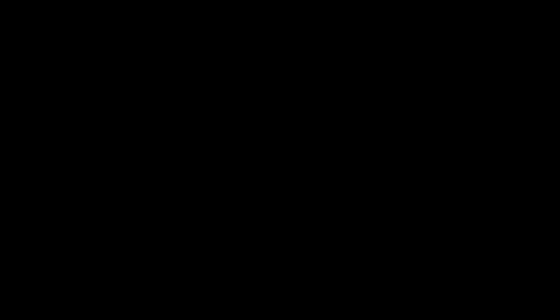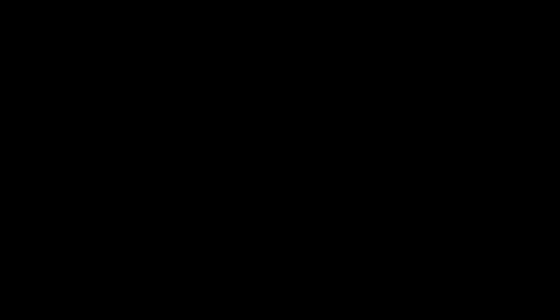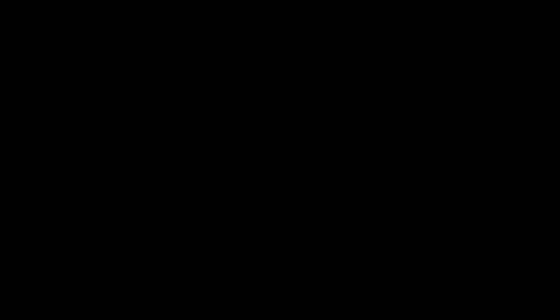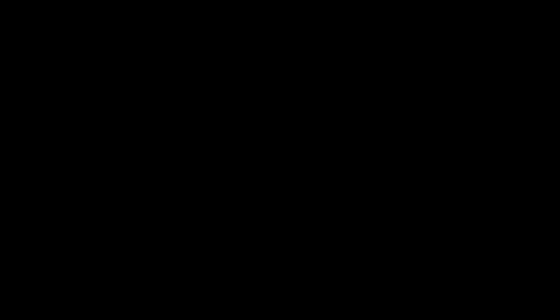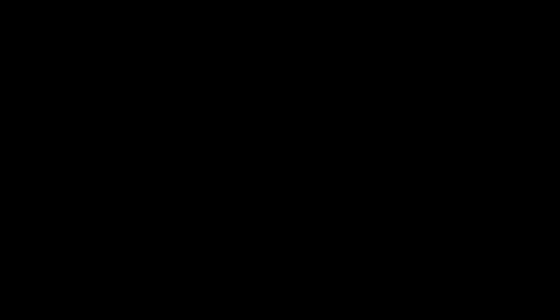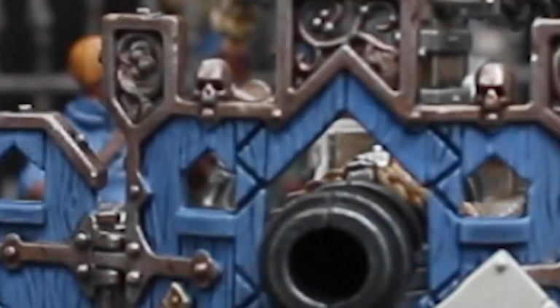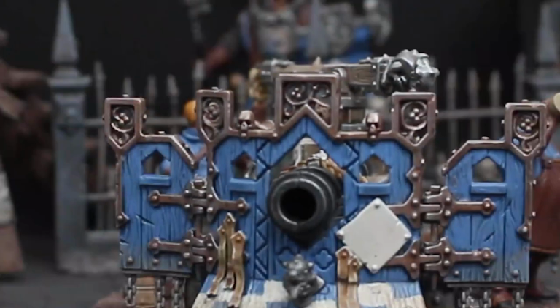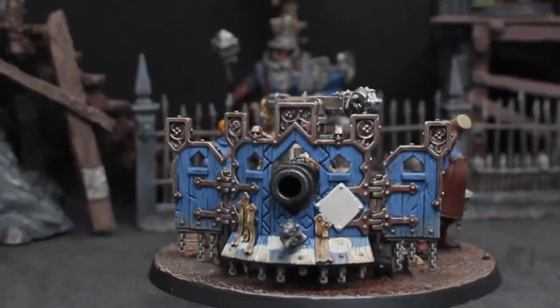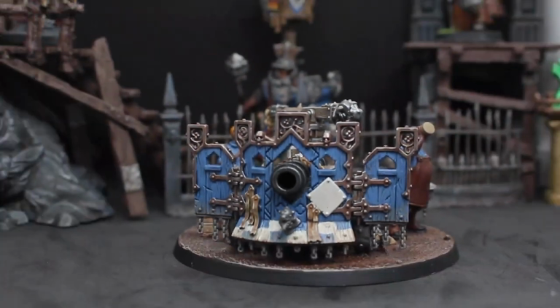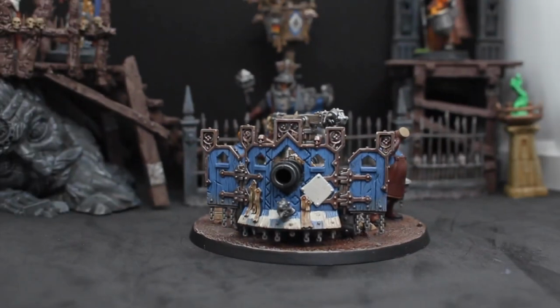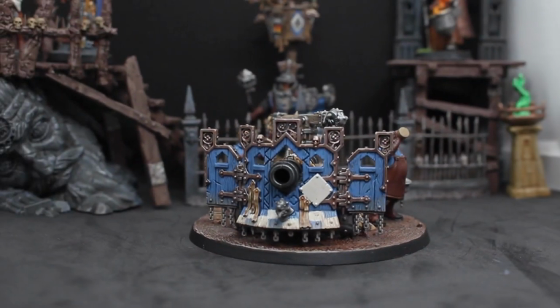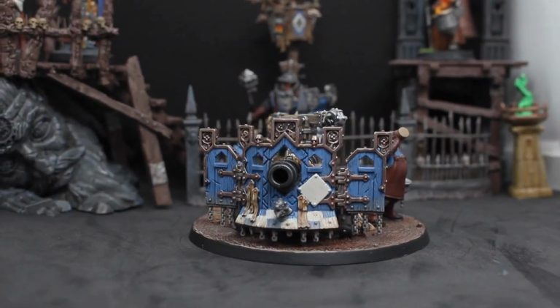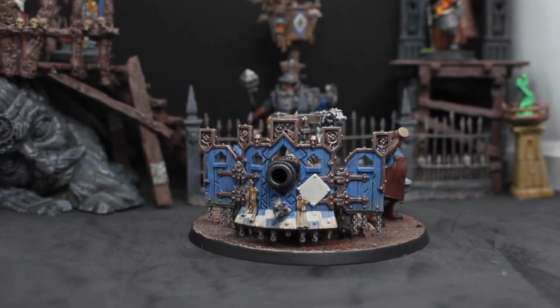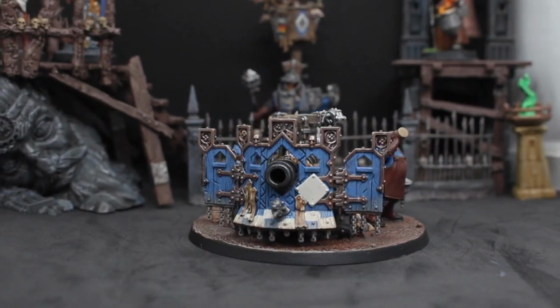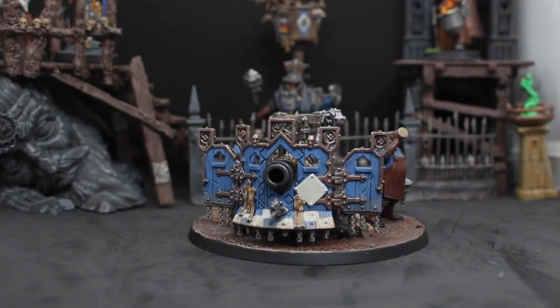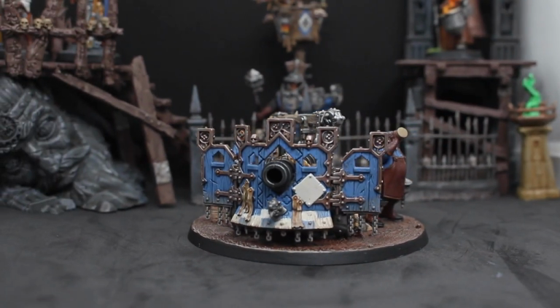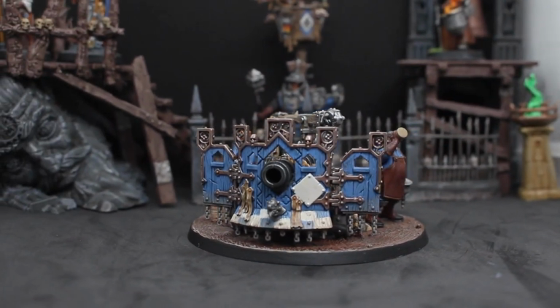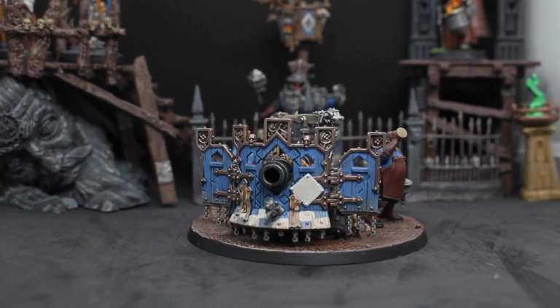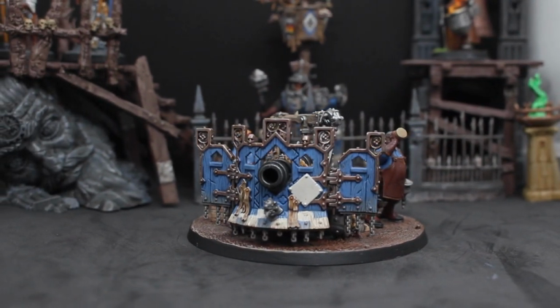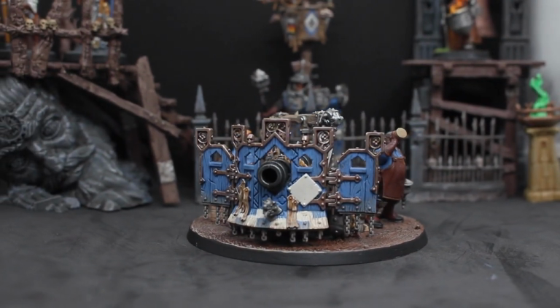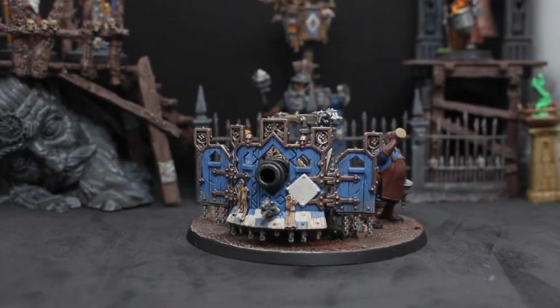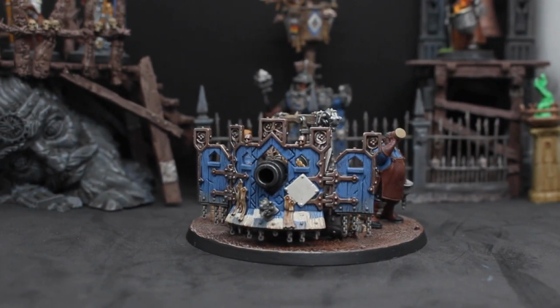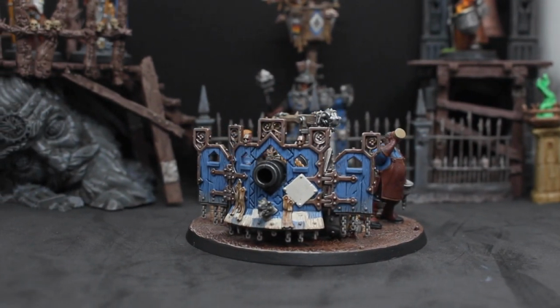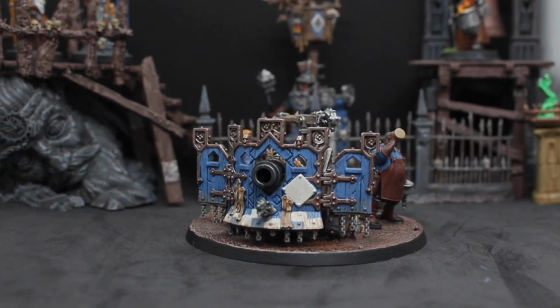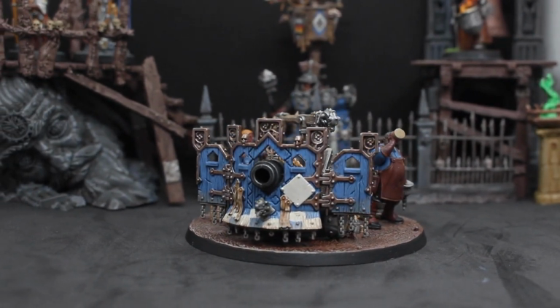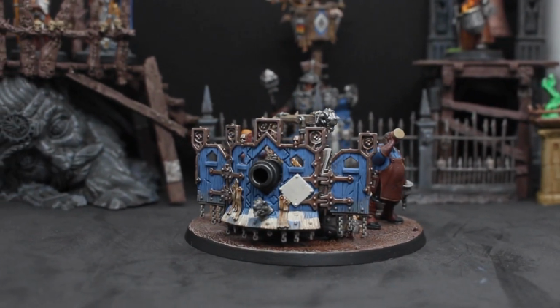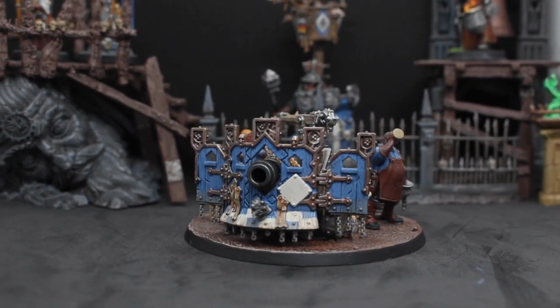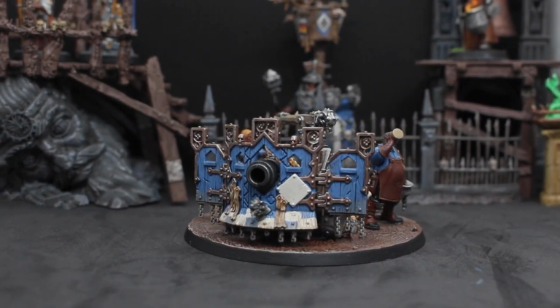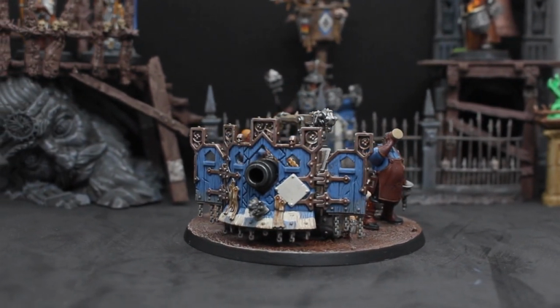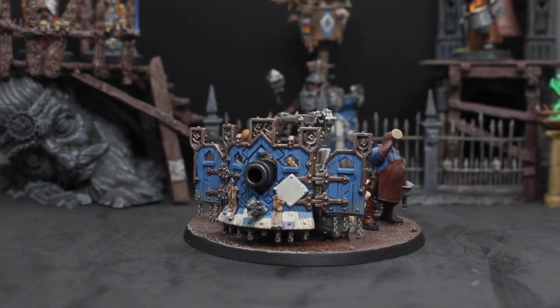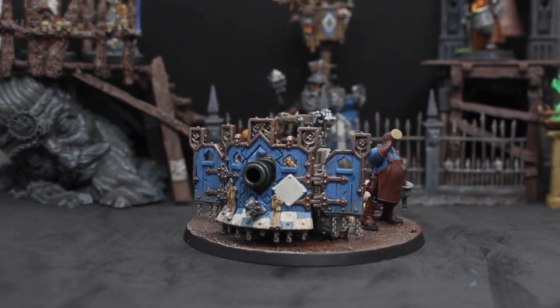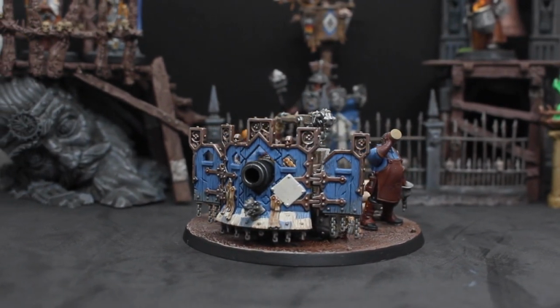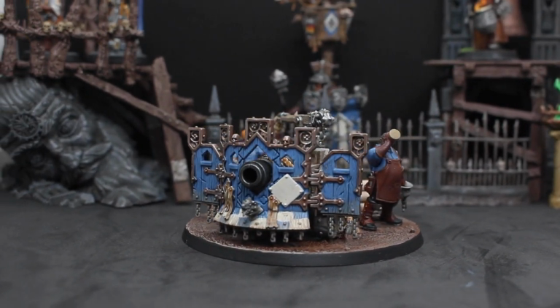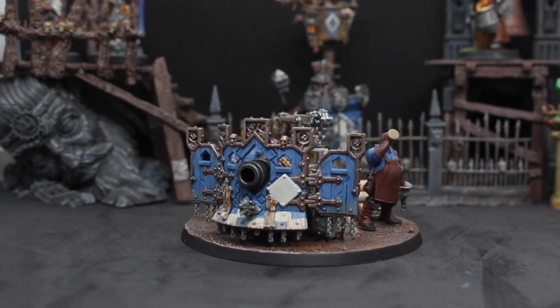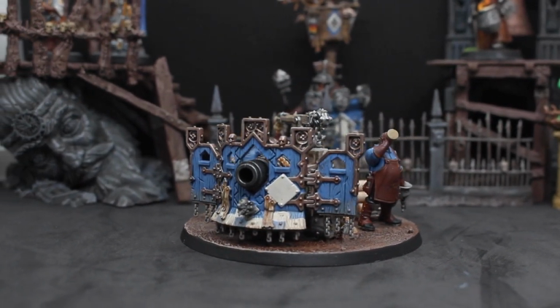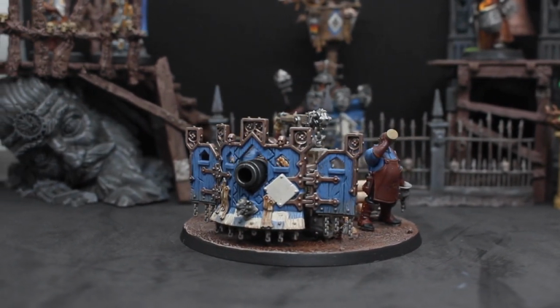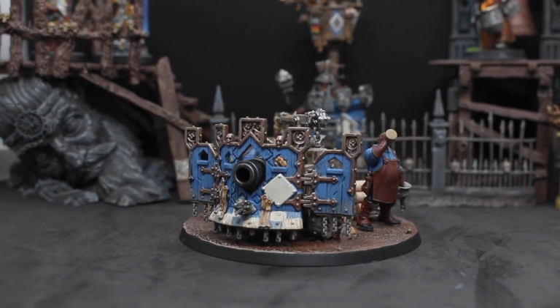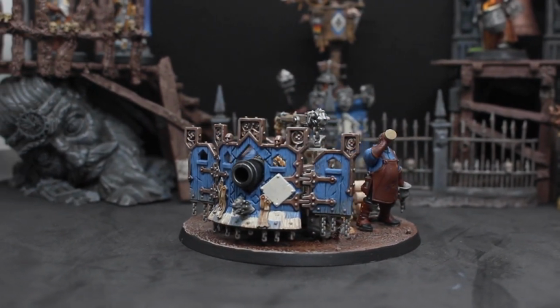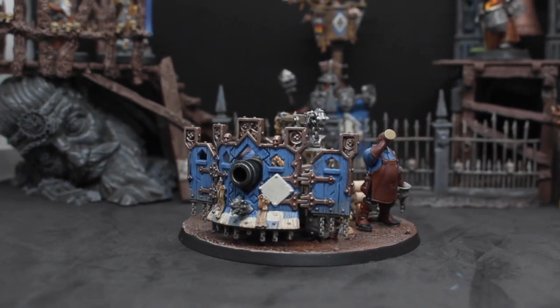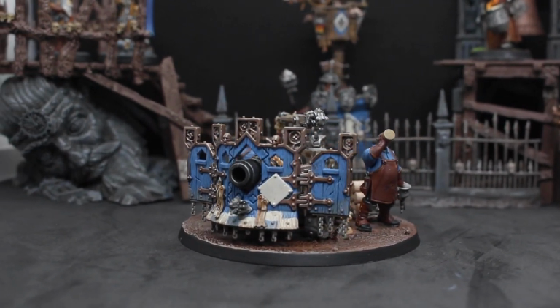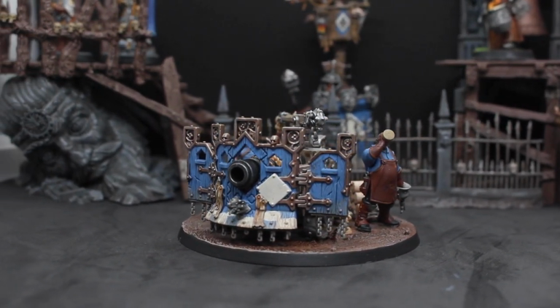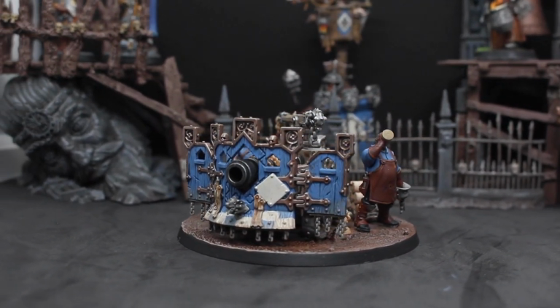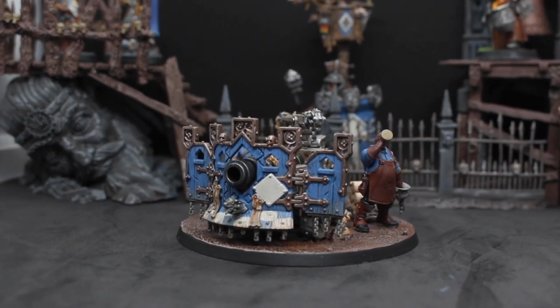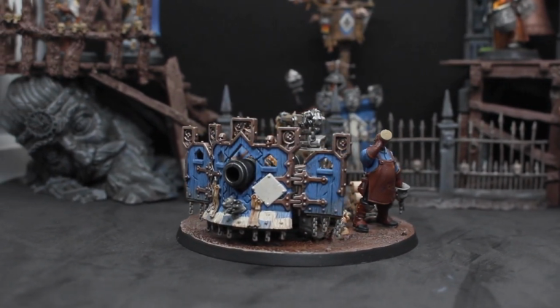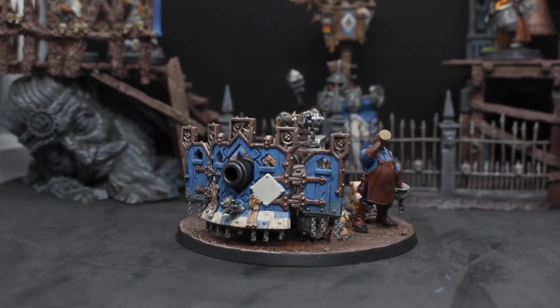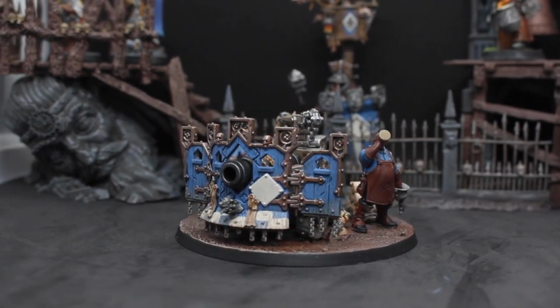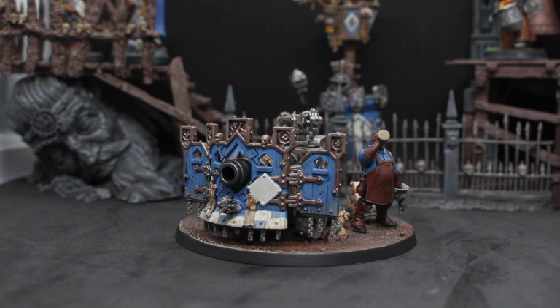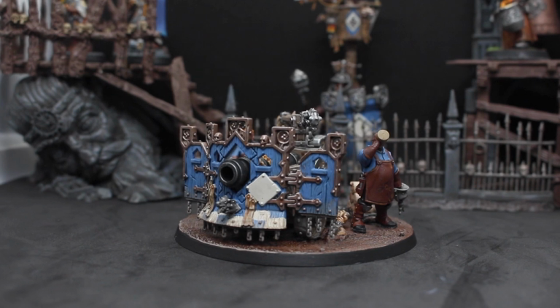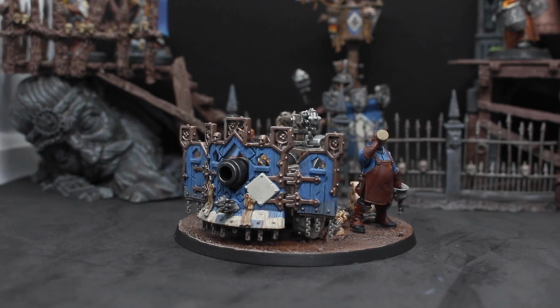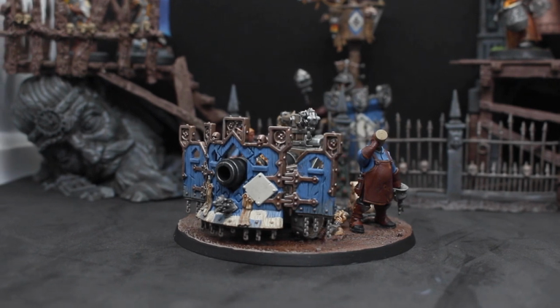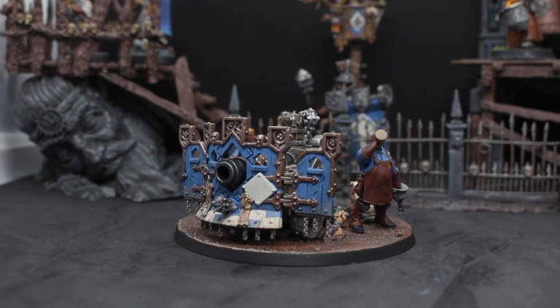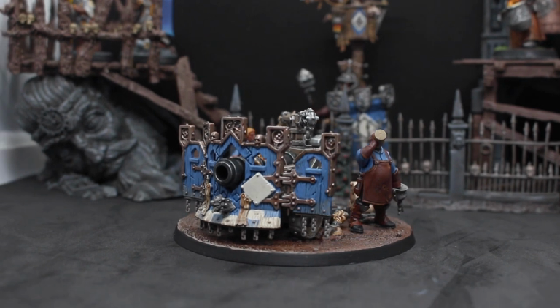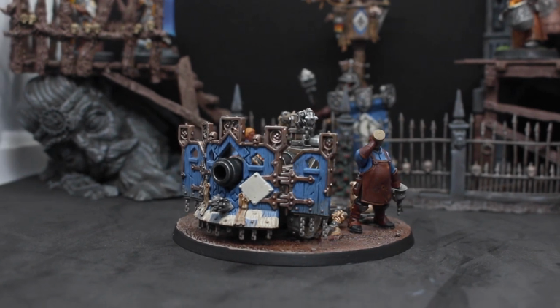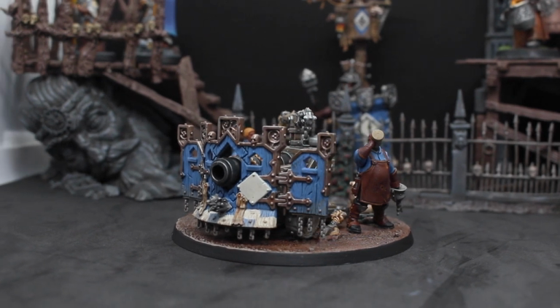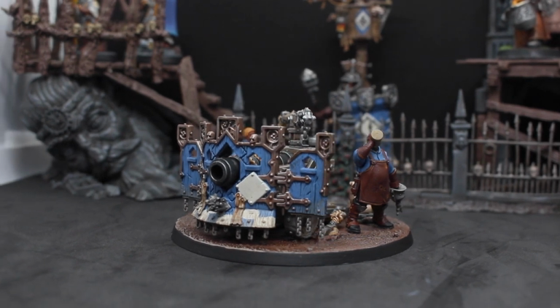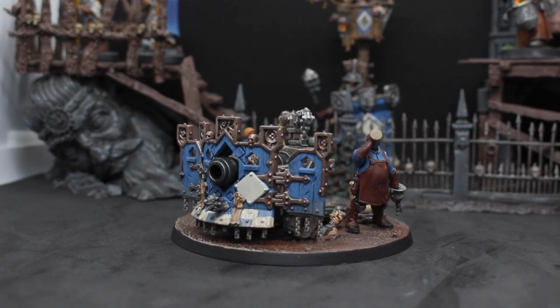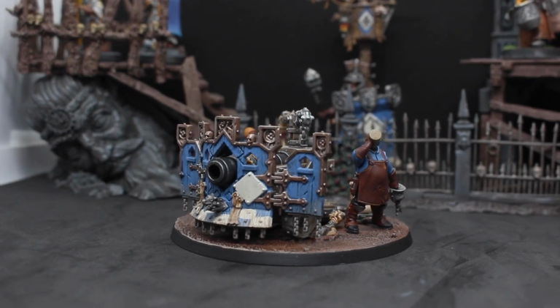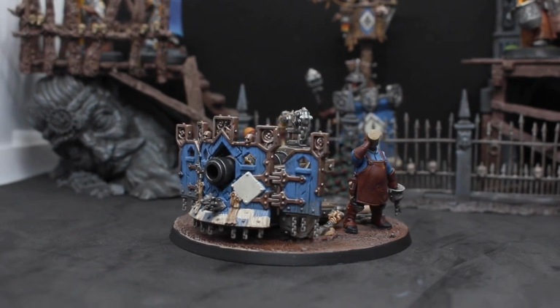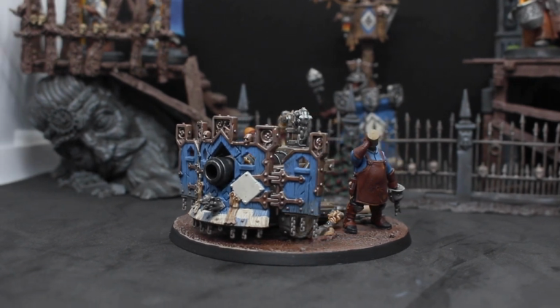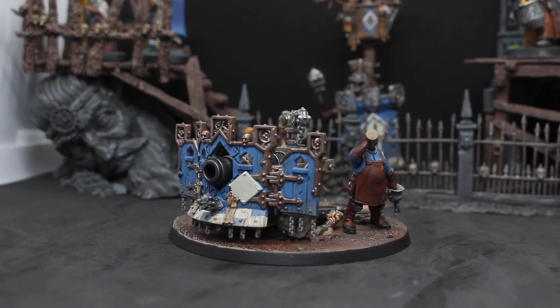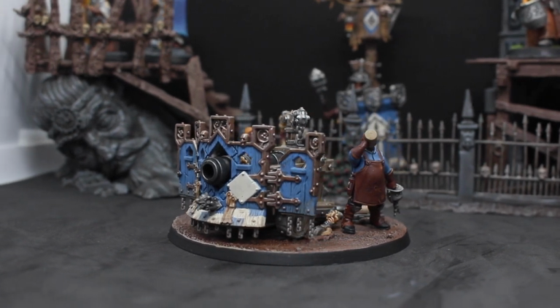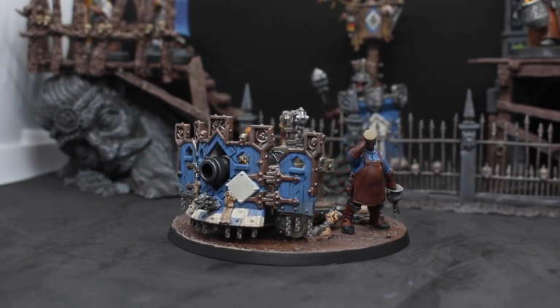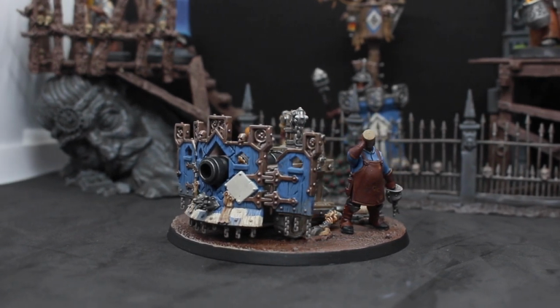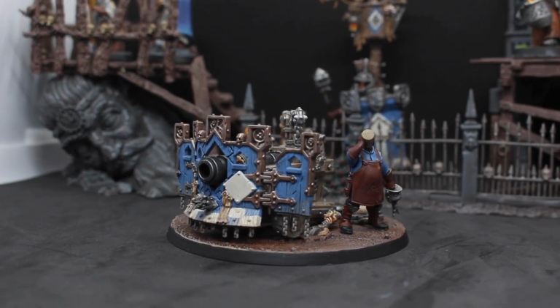The Cities of Sigmar Great the Glory continues and in today's video the army is getting some heavy backup with the Ironweld Grey Cannon.